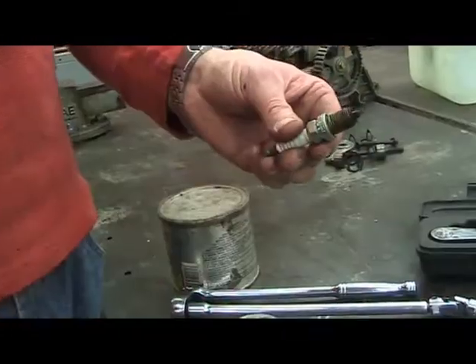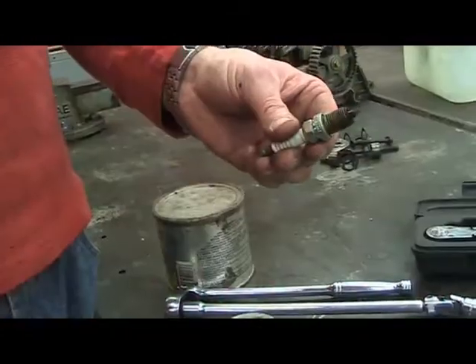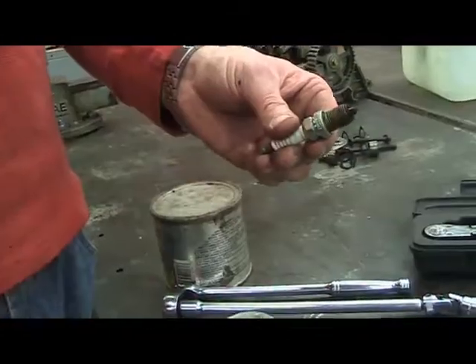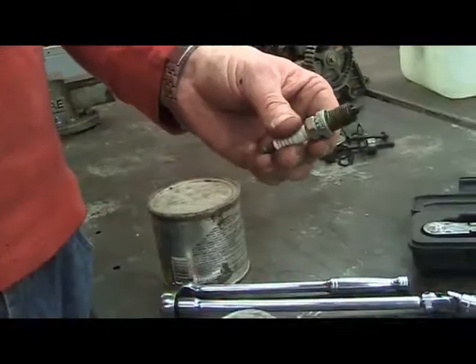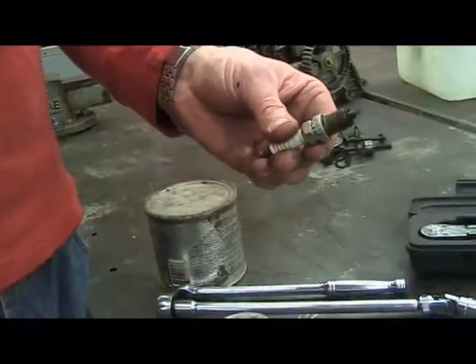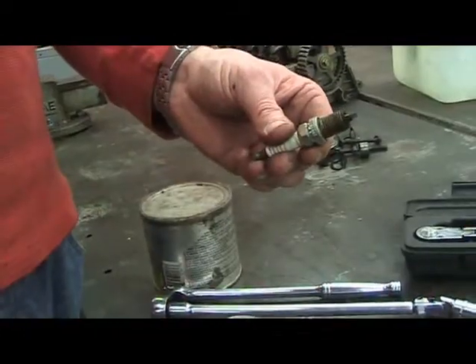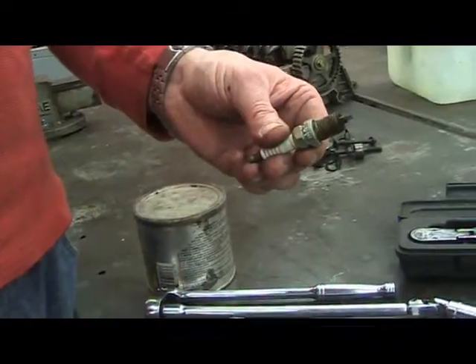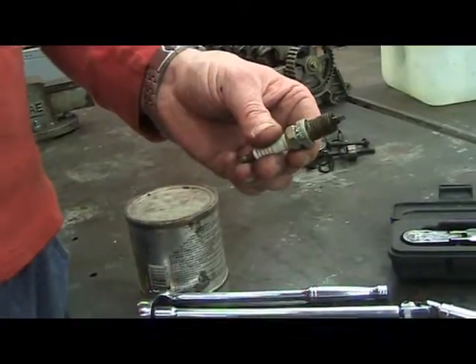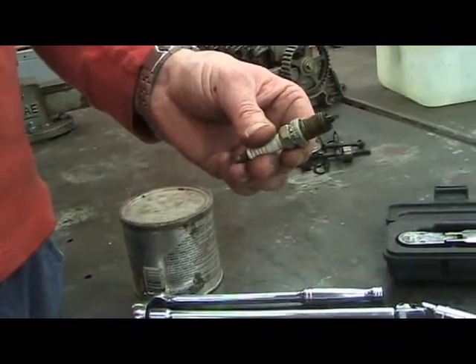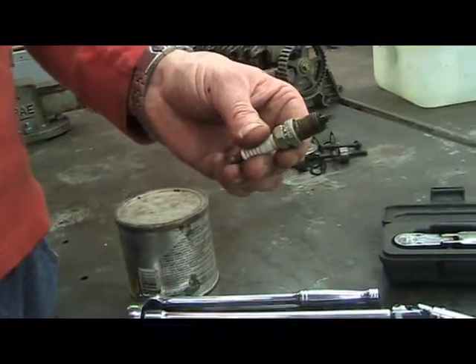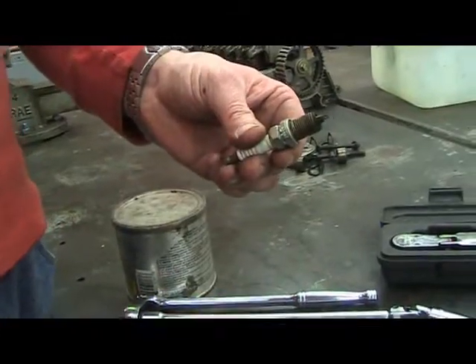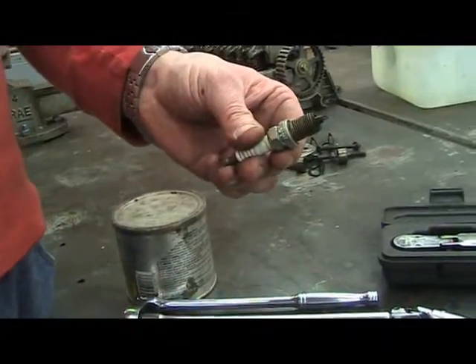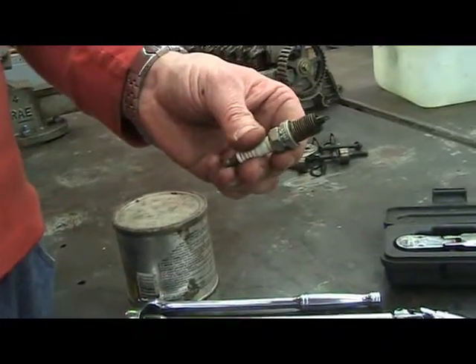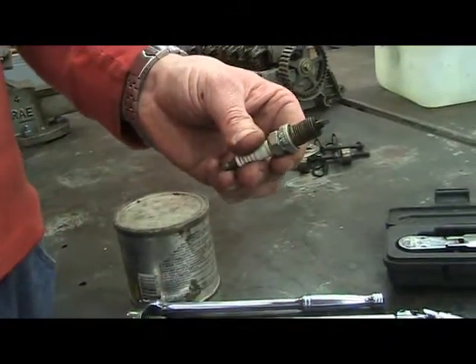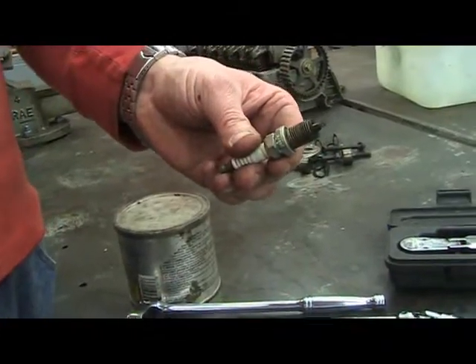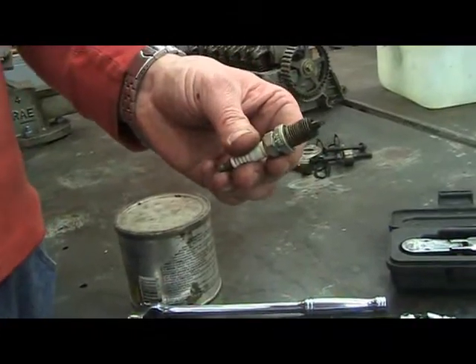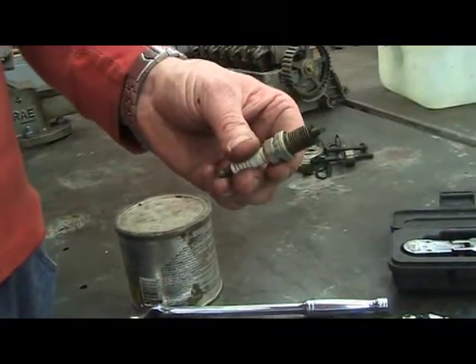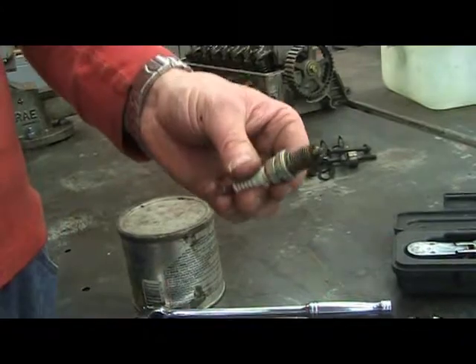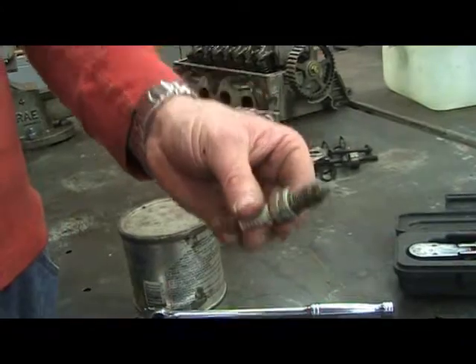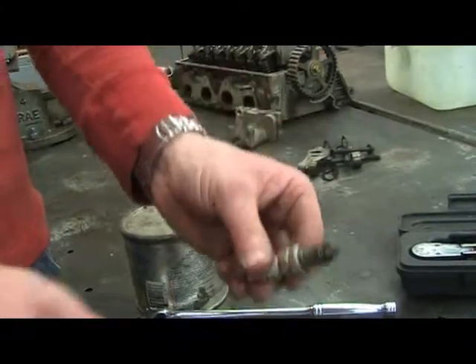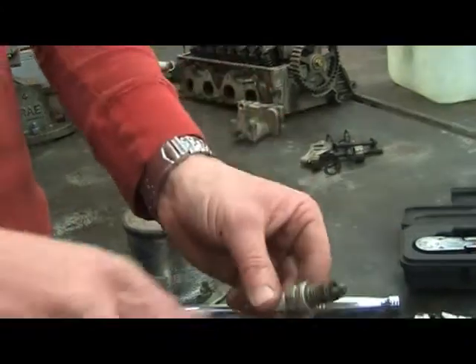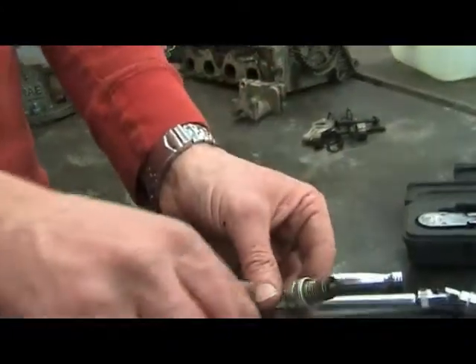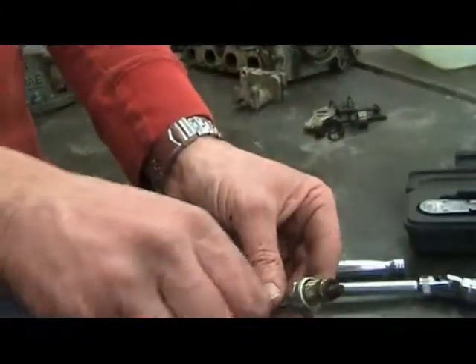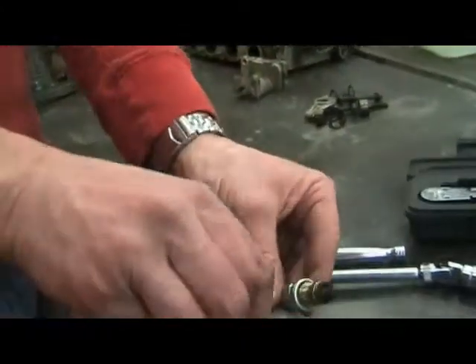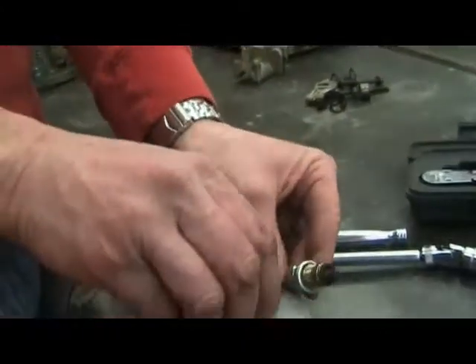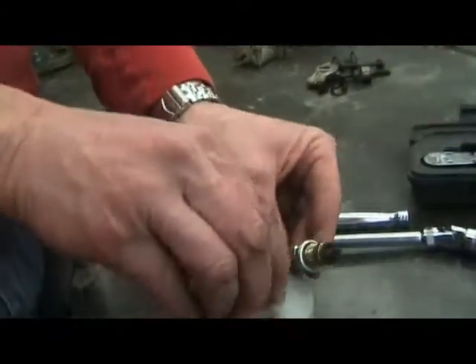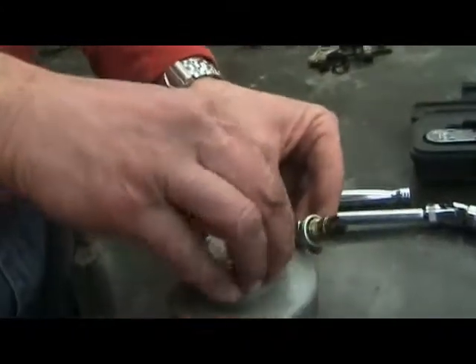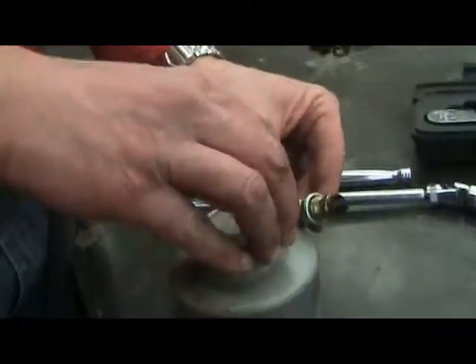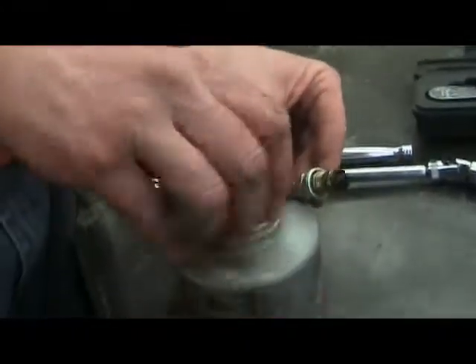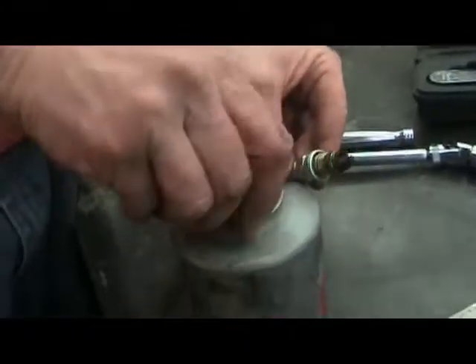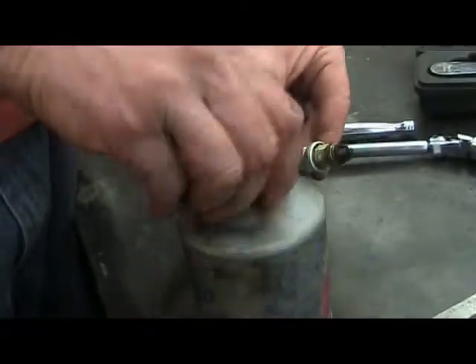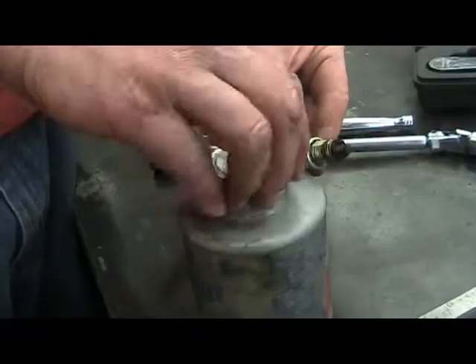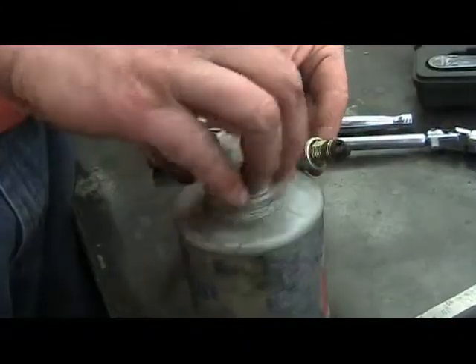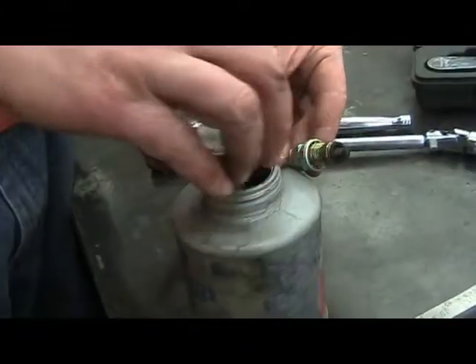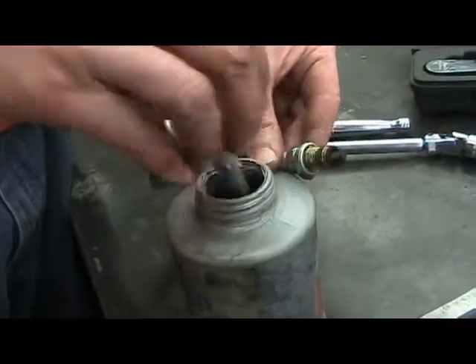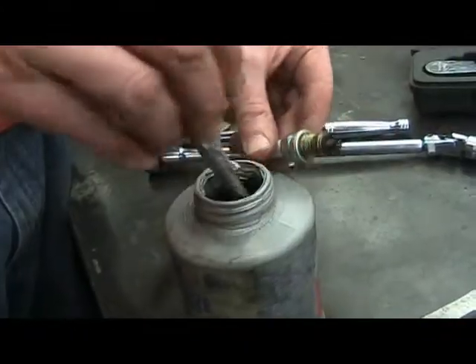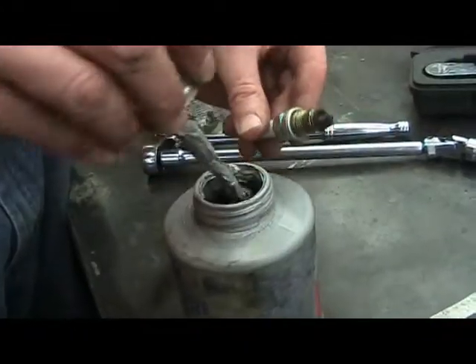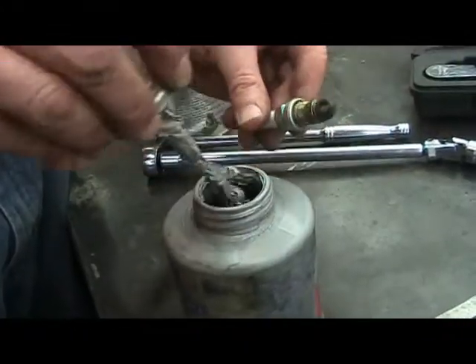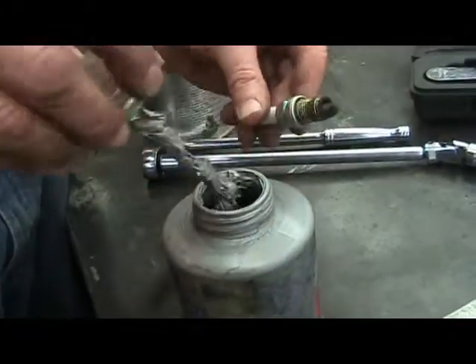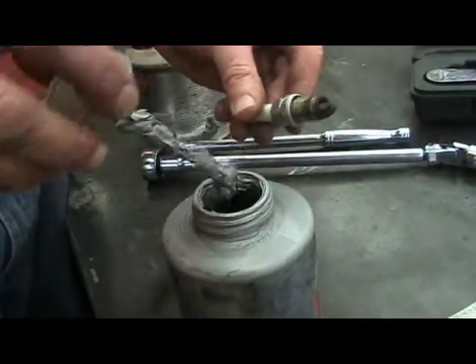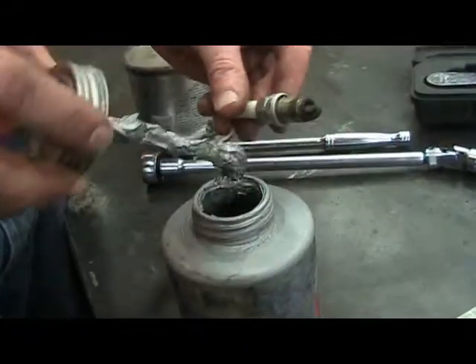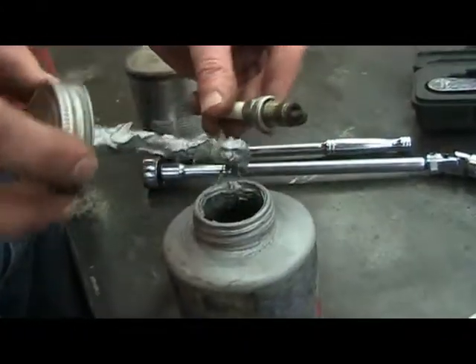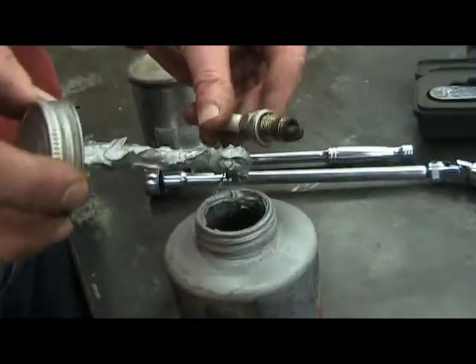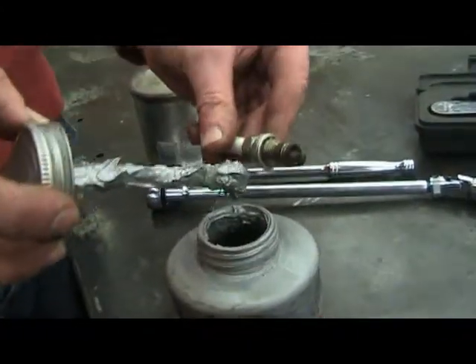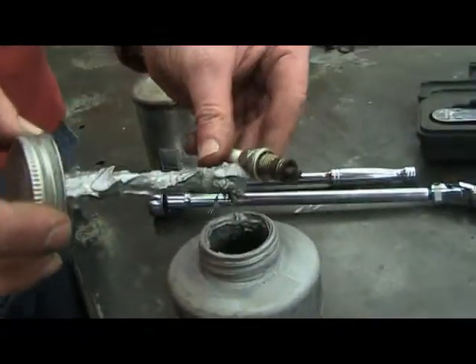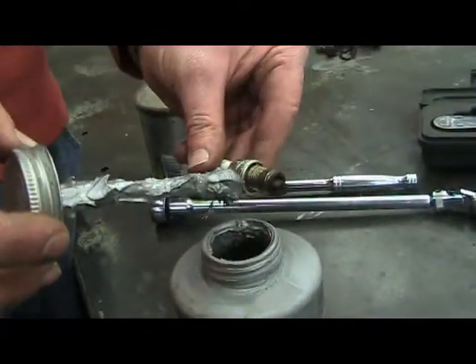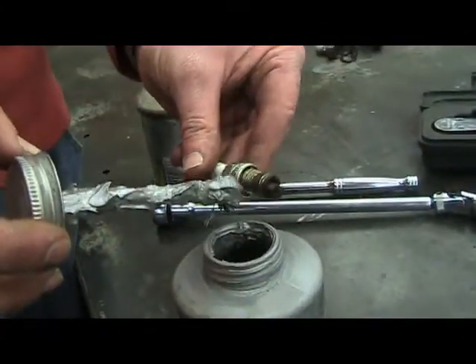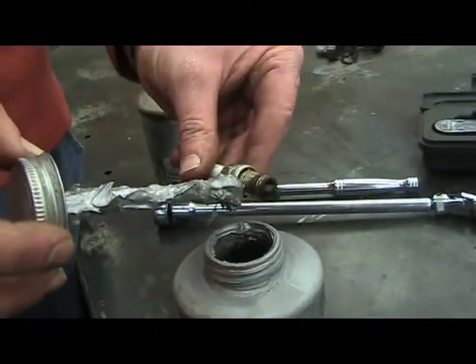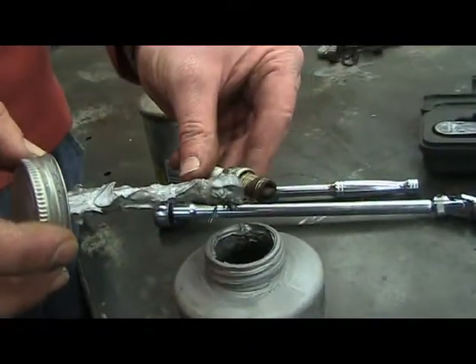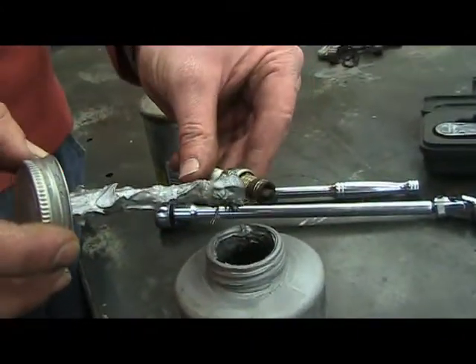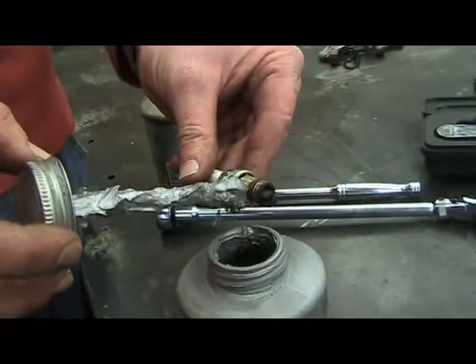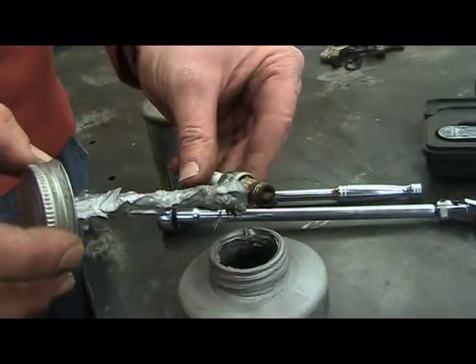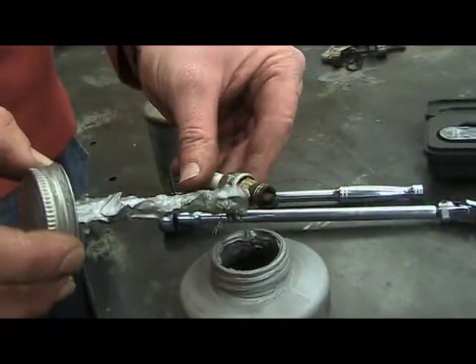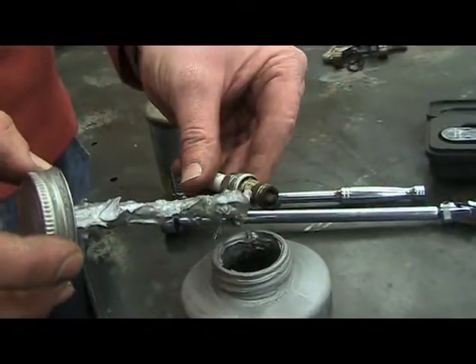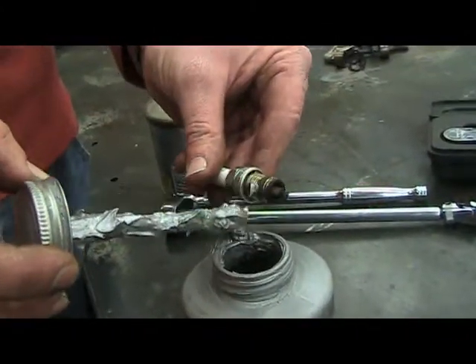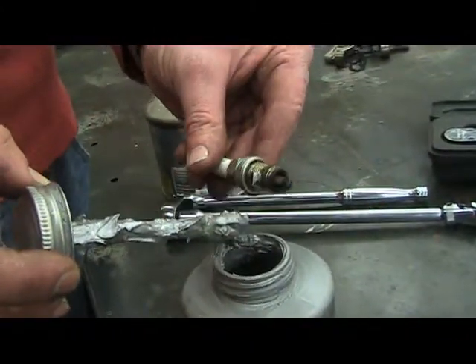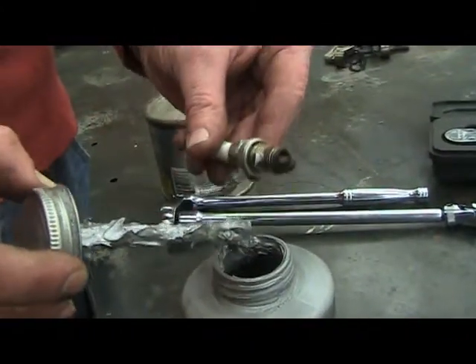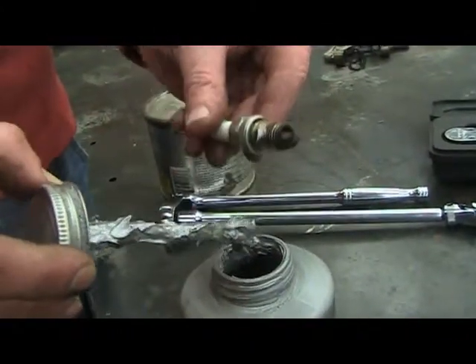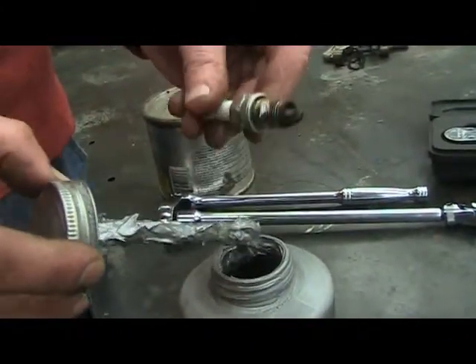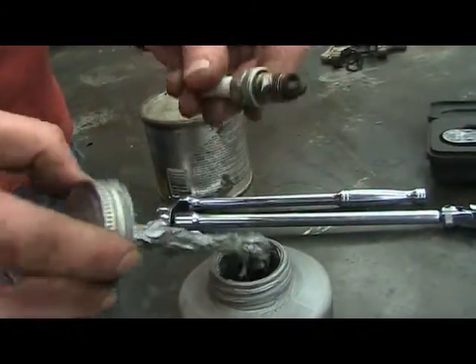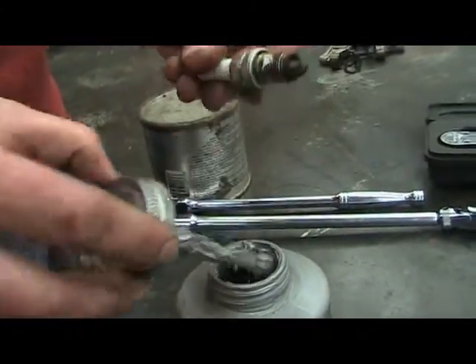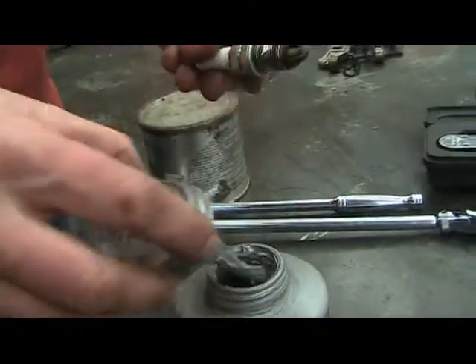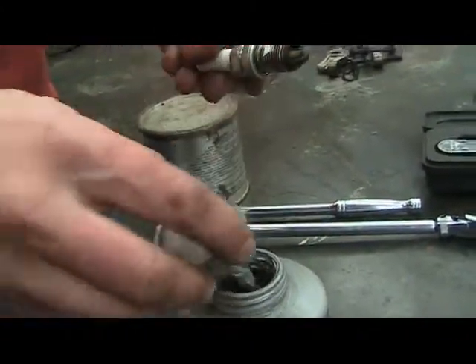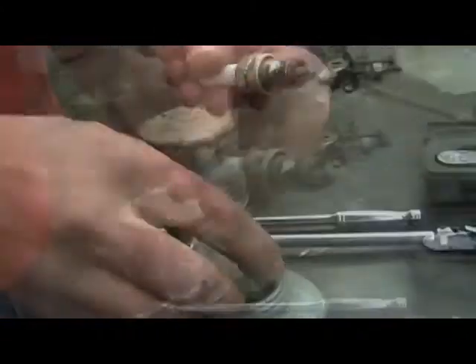Because our cylinder head is aluminum, I recommend putting a dab of anti-seize on the threads.